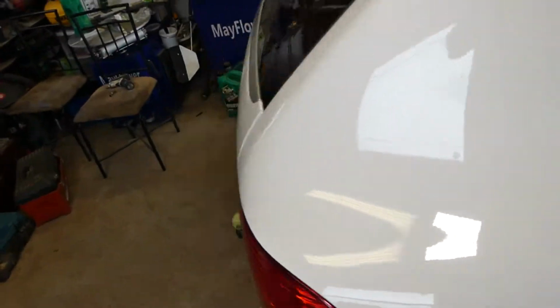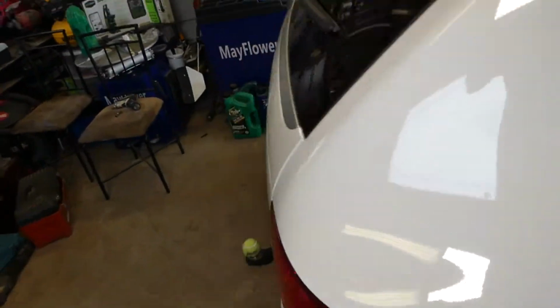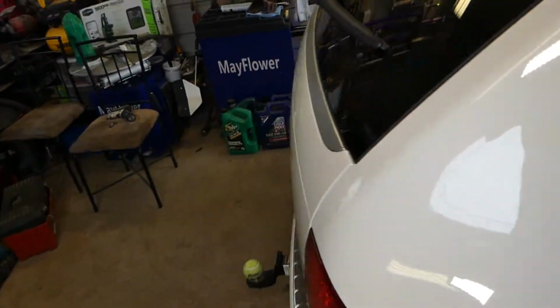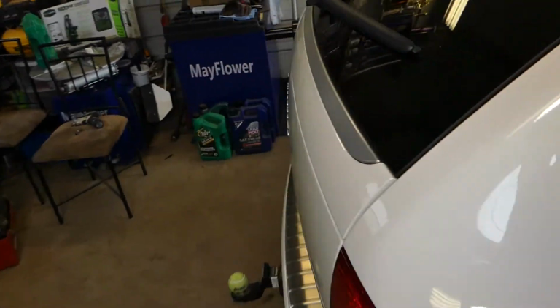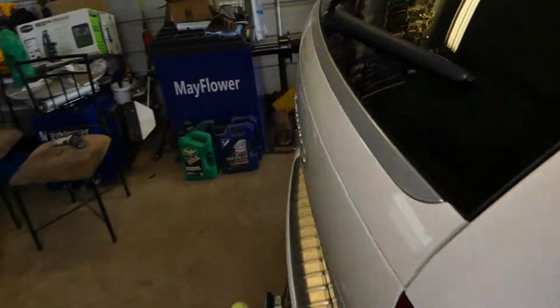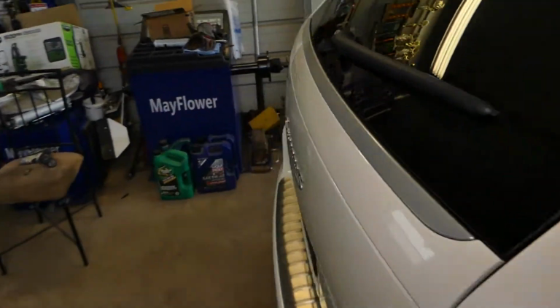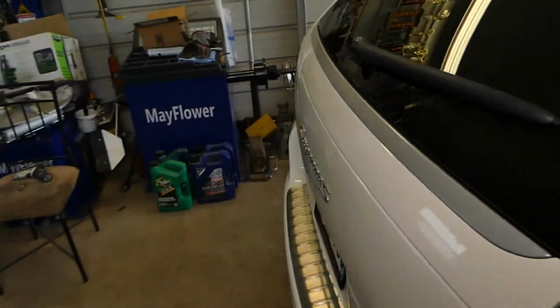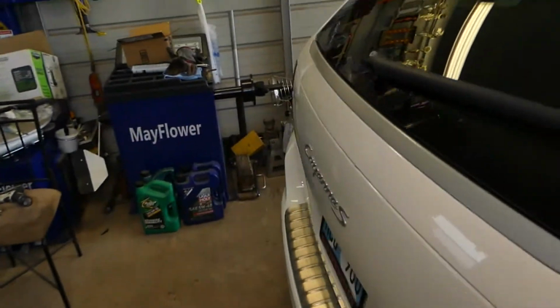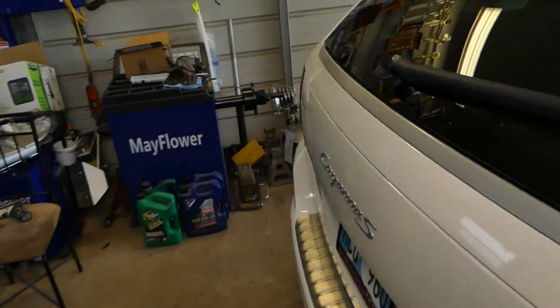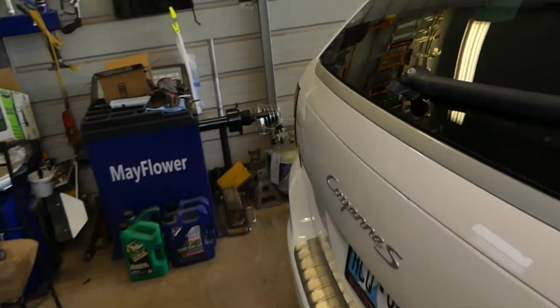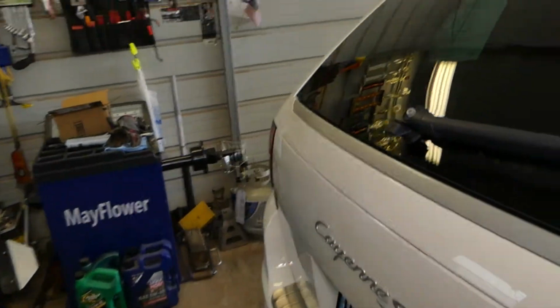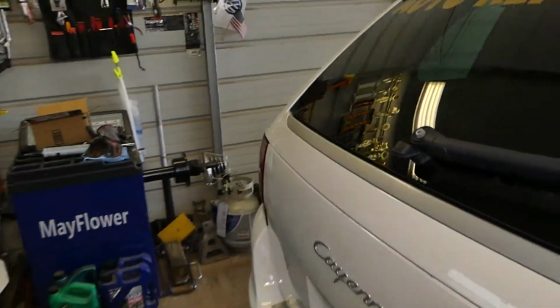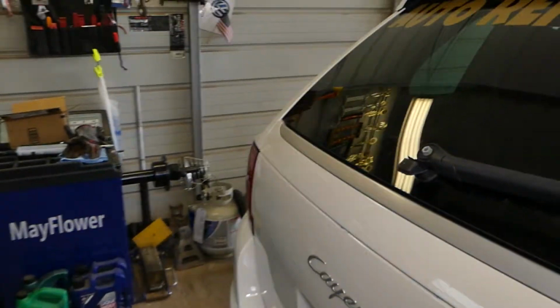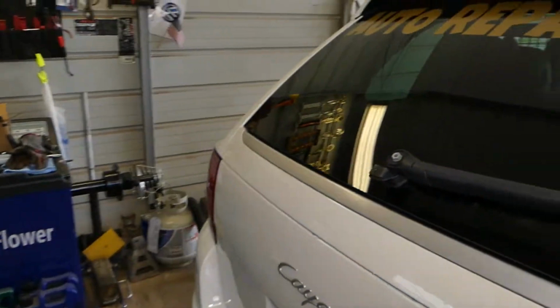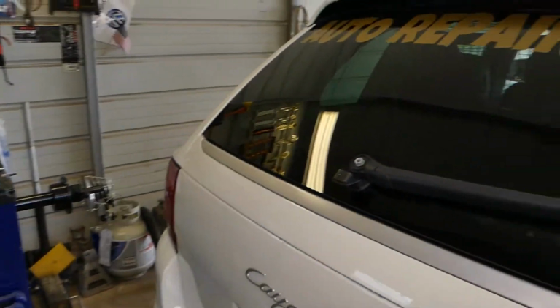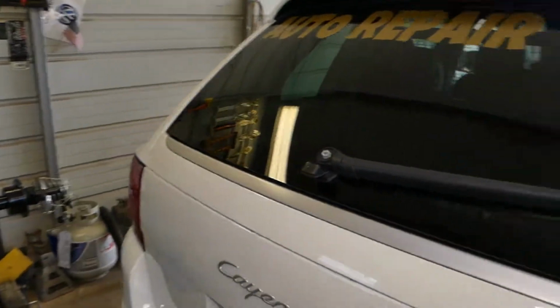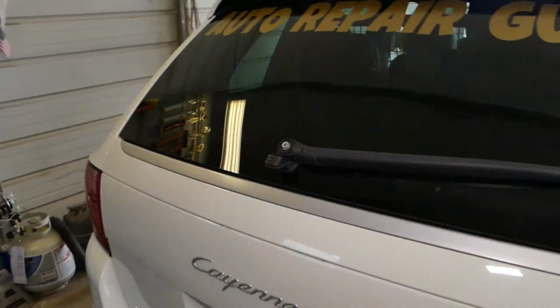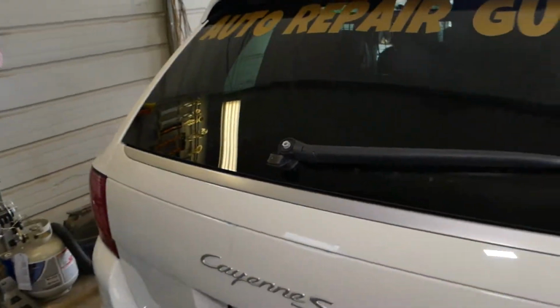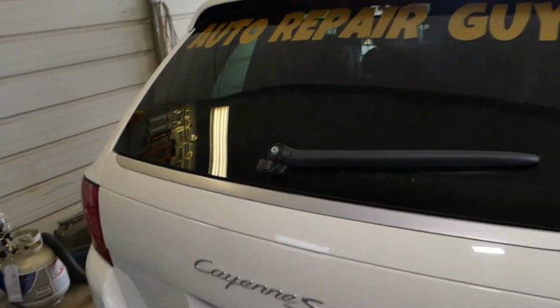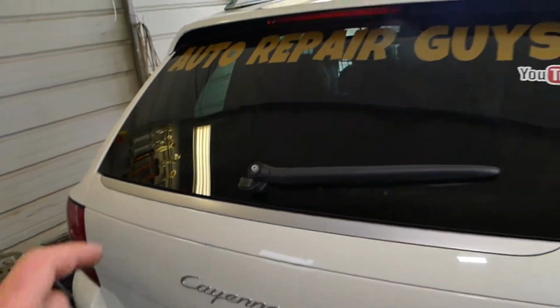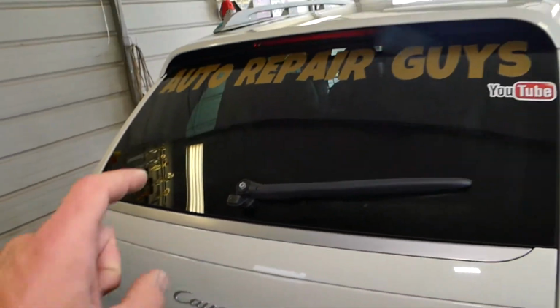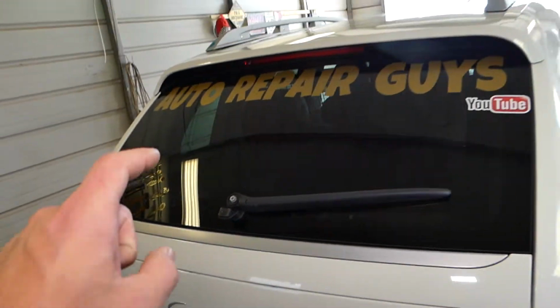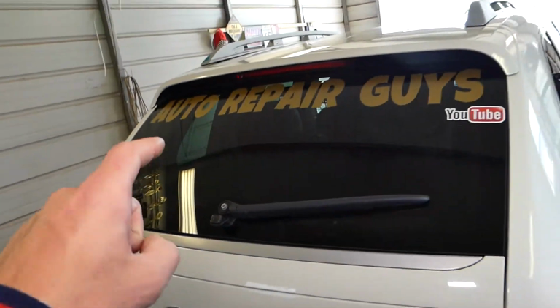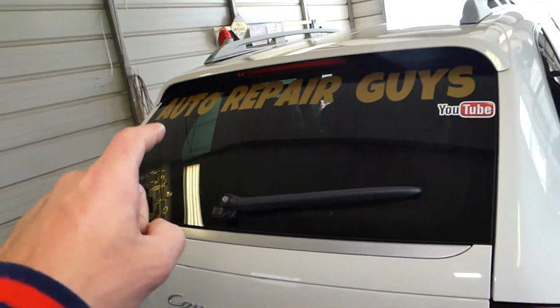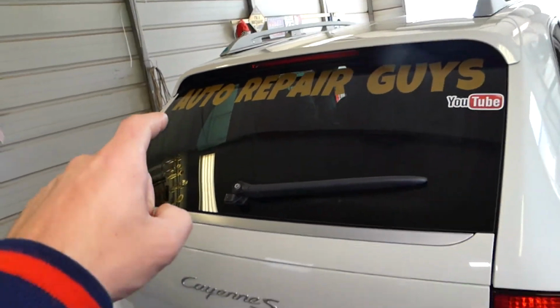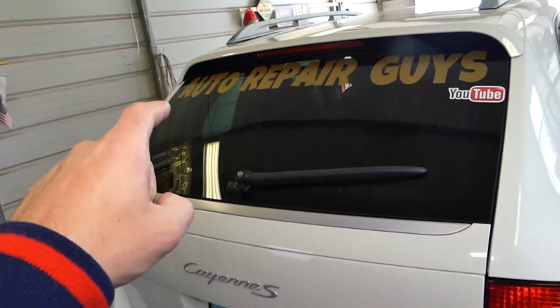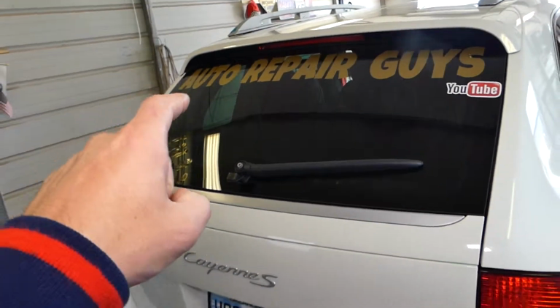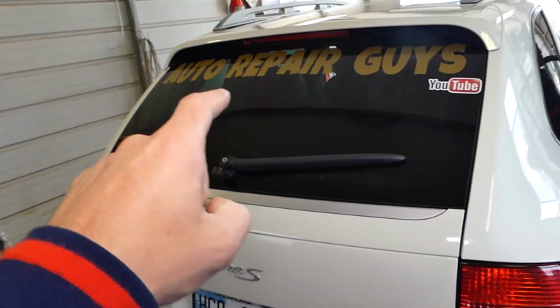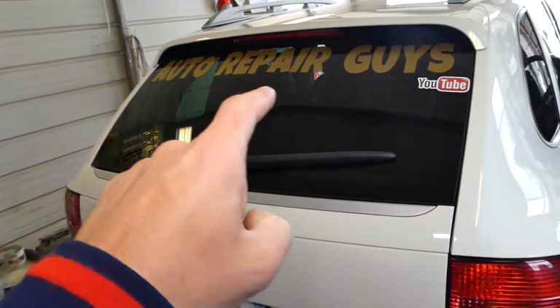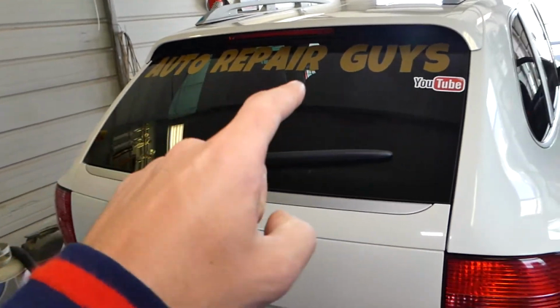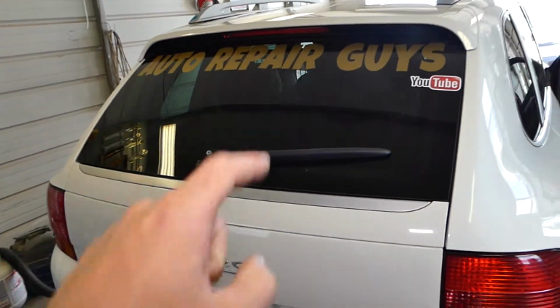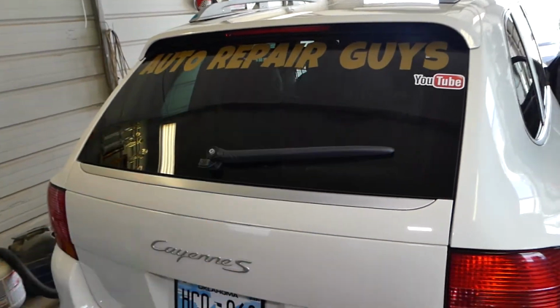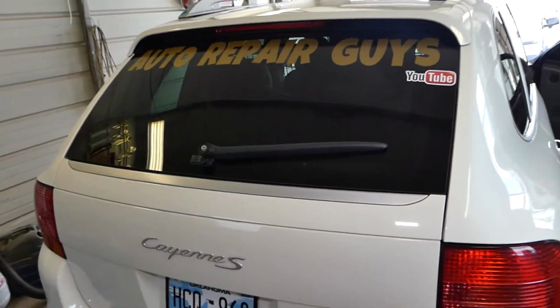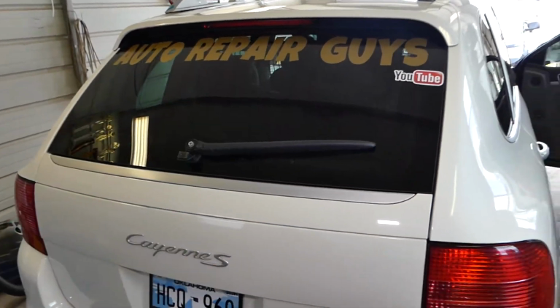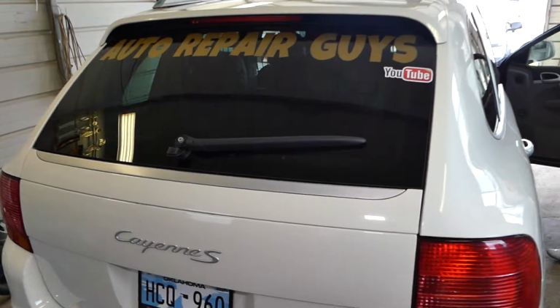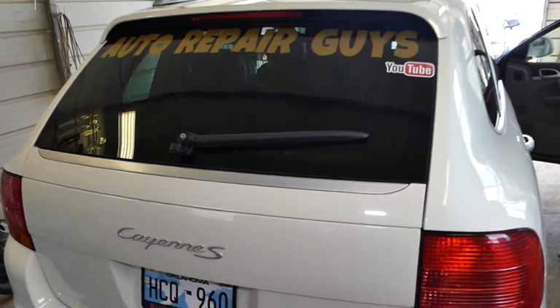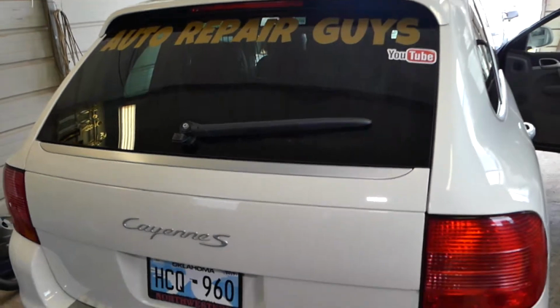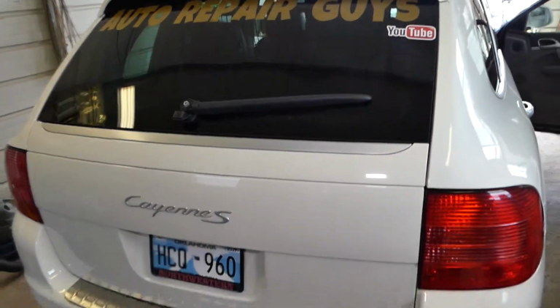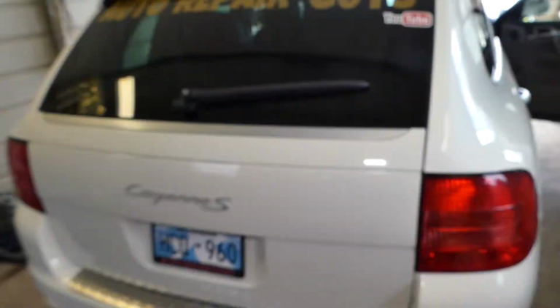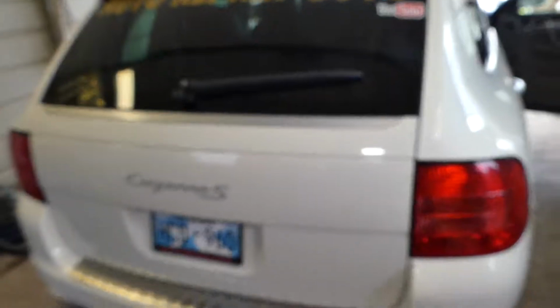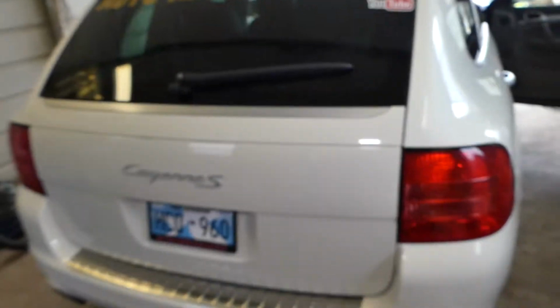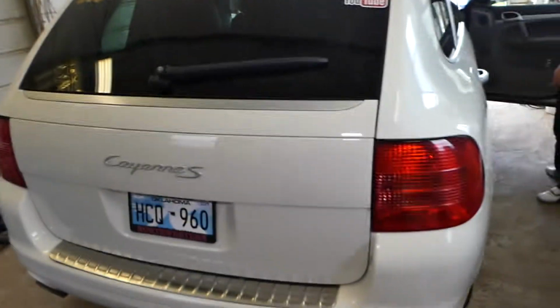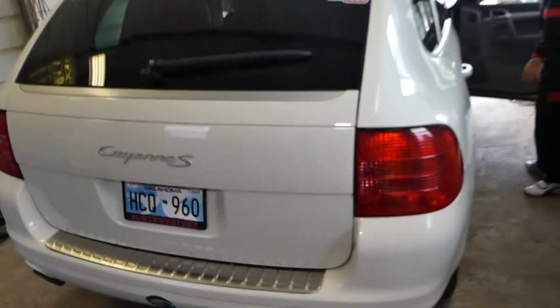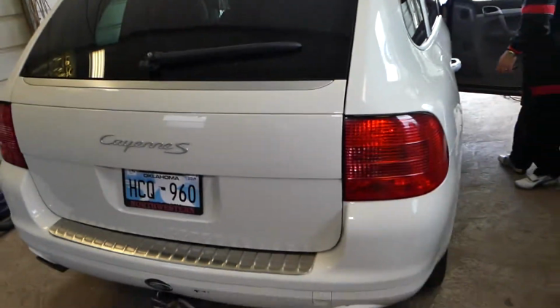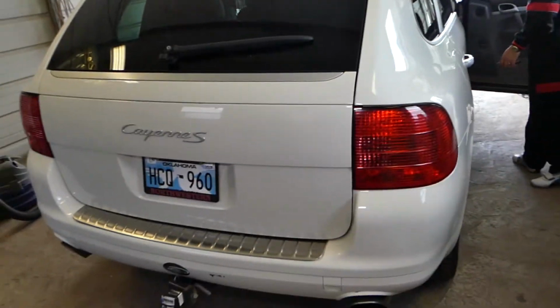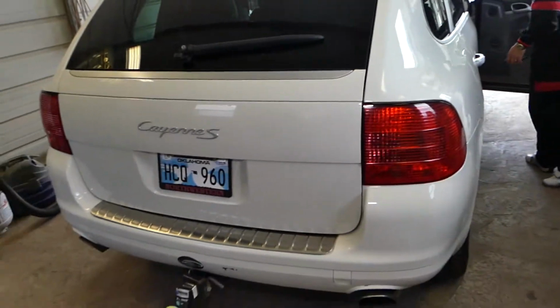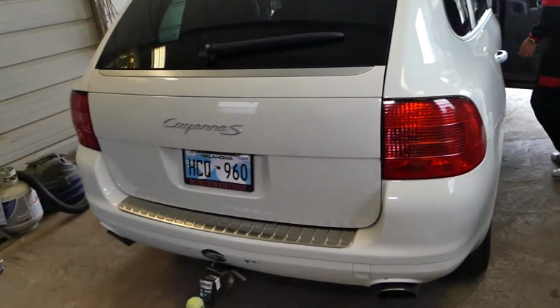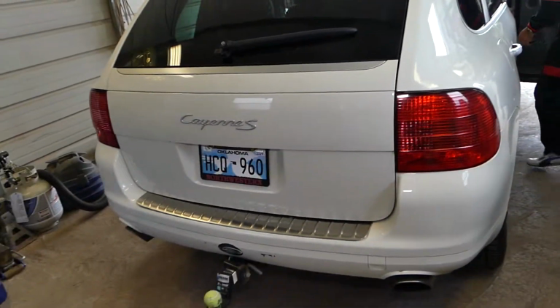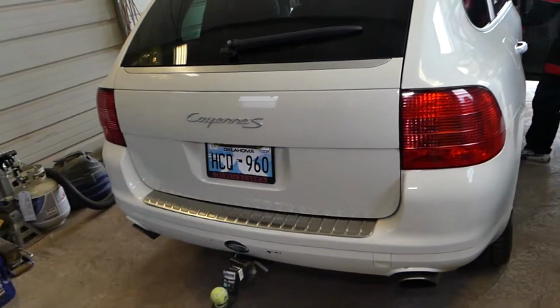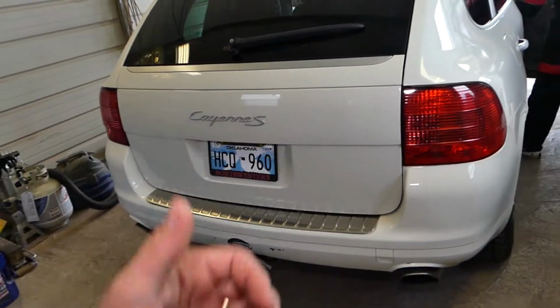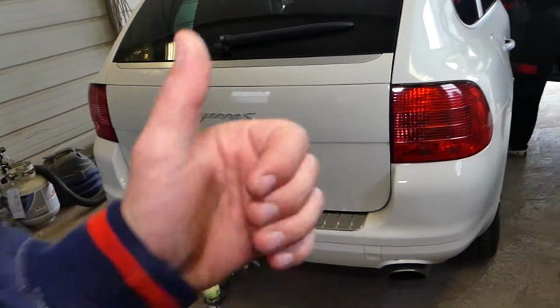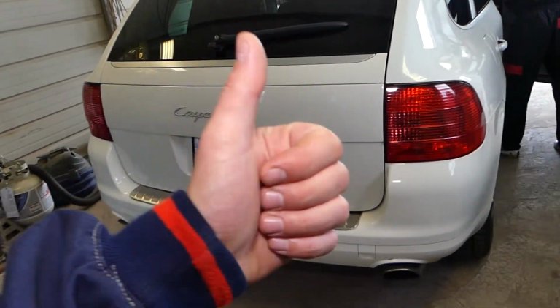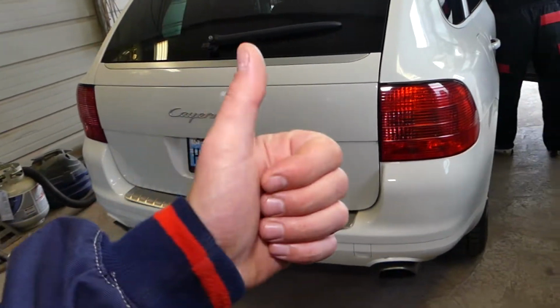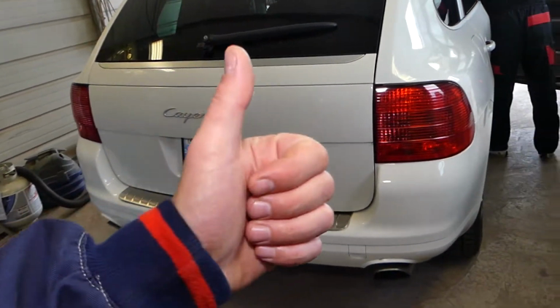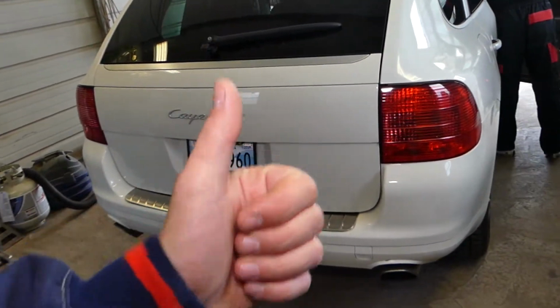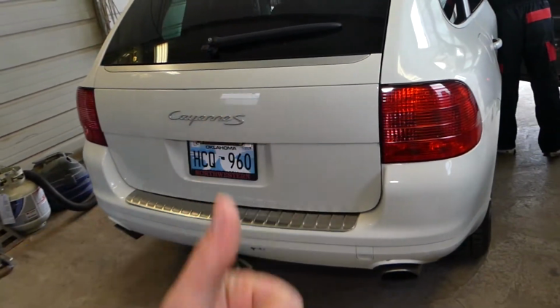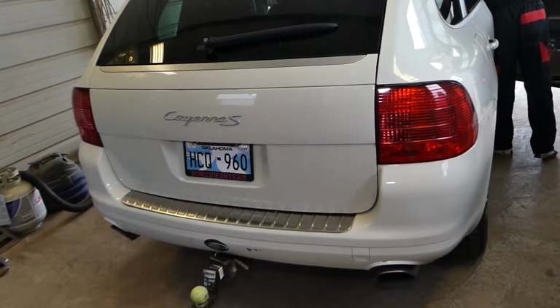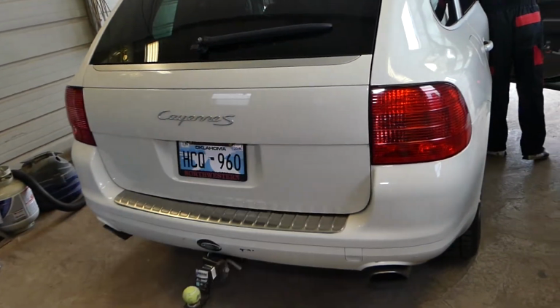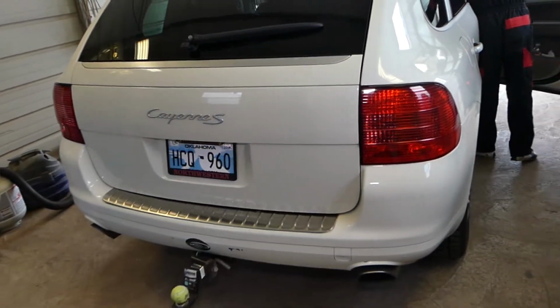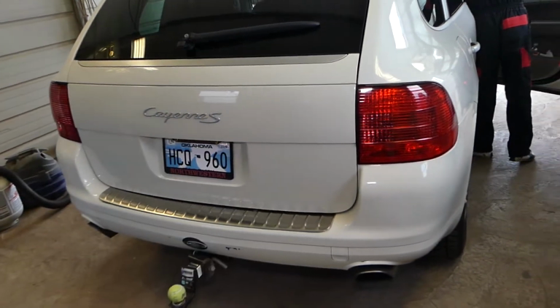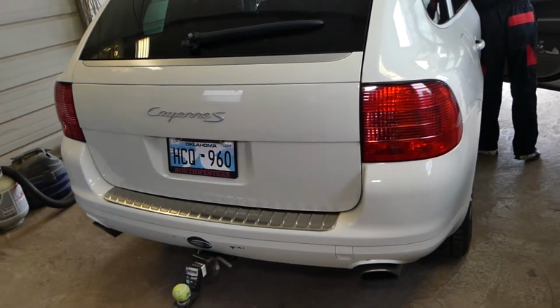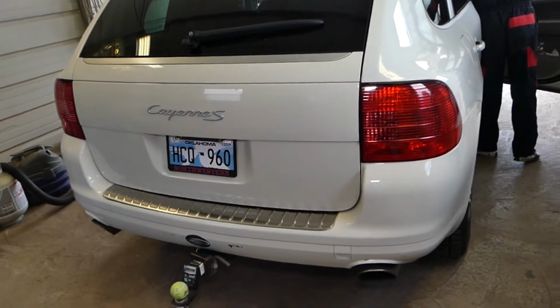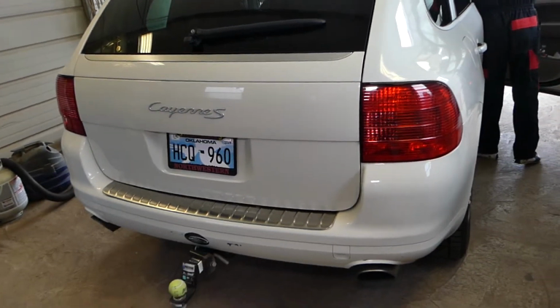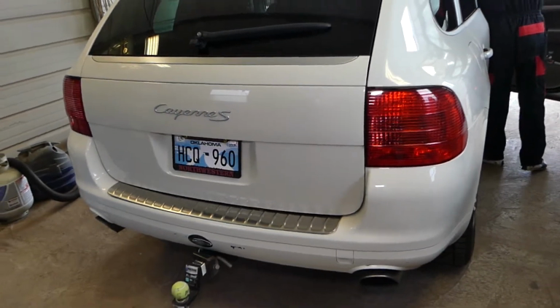More mechanical videos on this Porsche Cayenne will be on our main channel, Auto Repair Guys, so please check it out. Thank you for watching guys and see you next time.